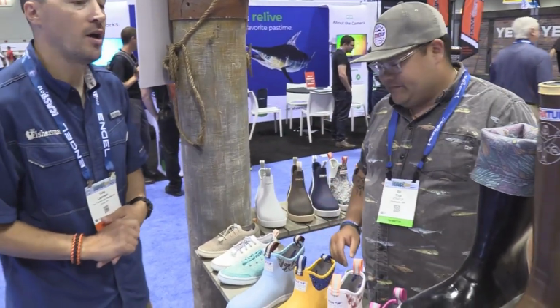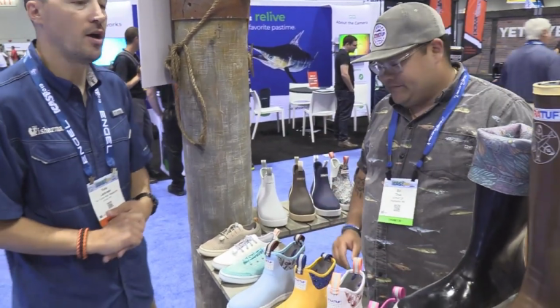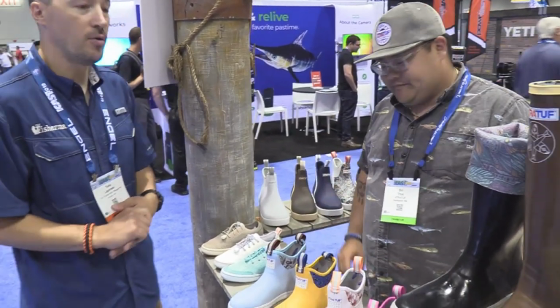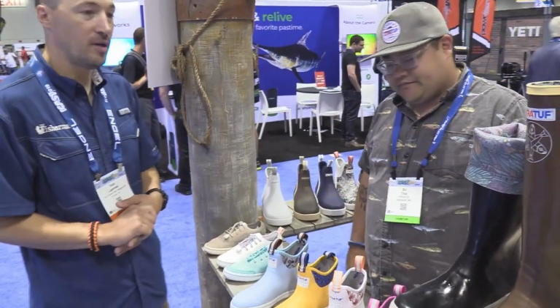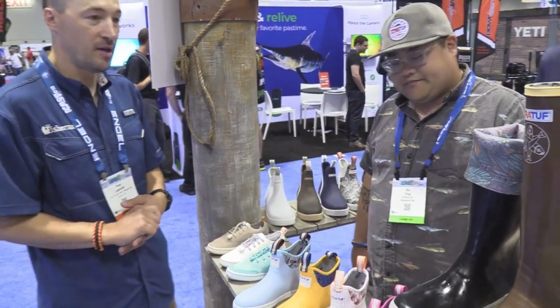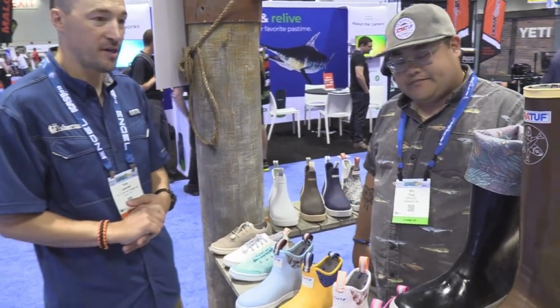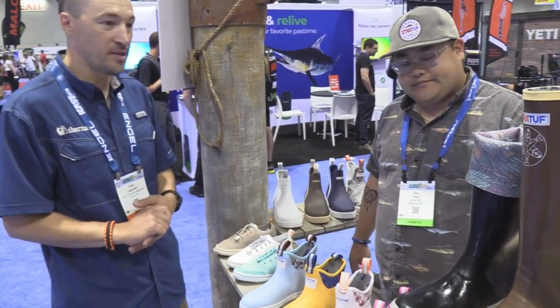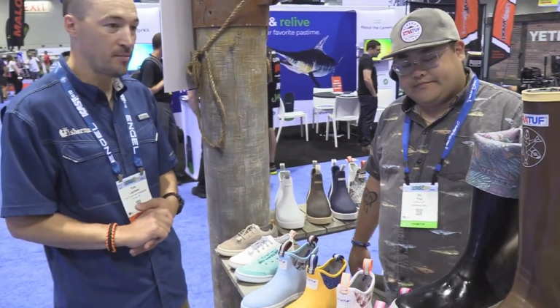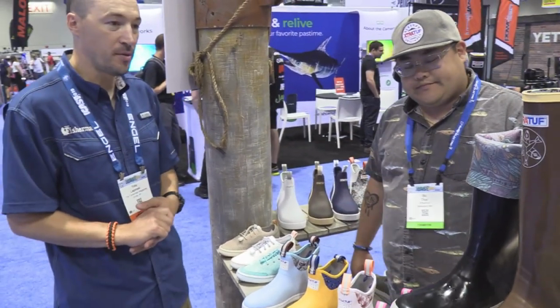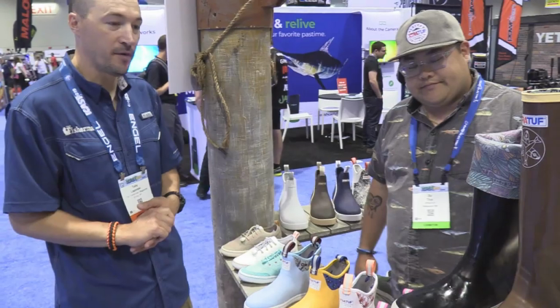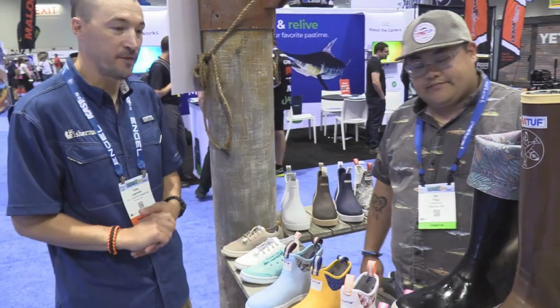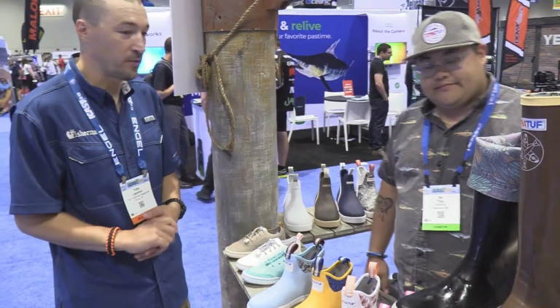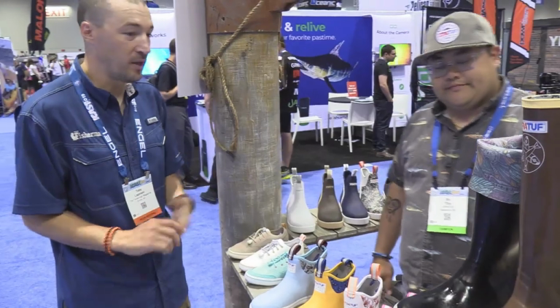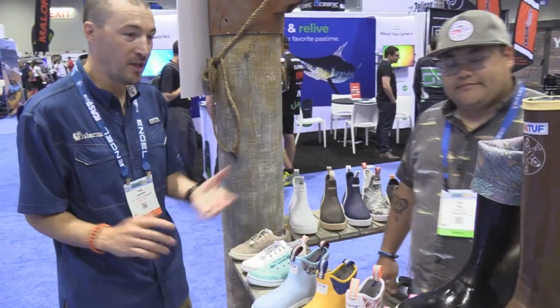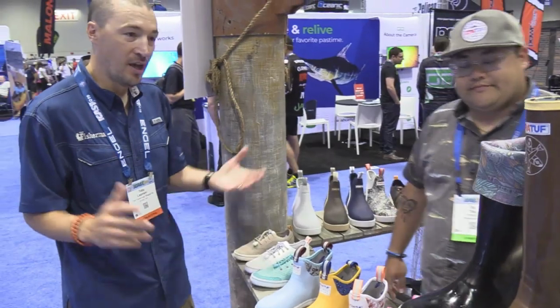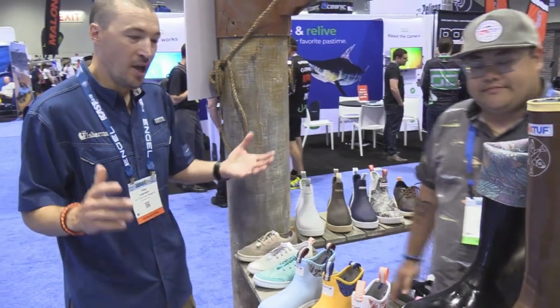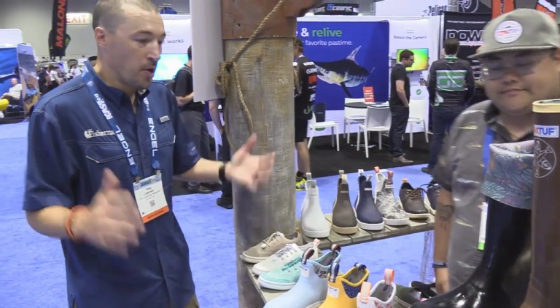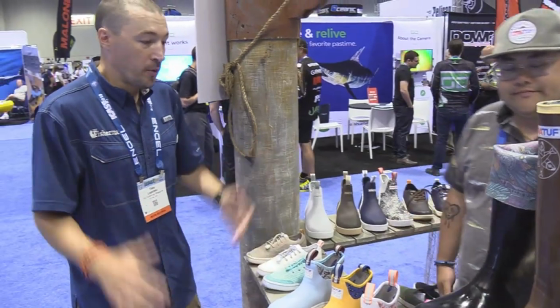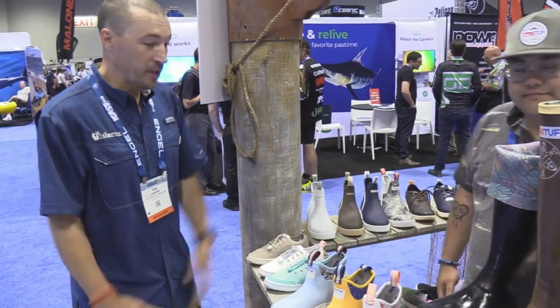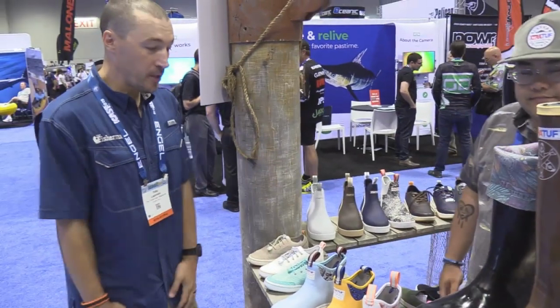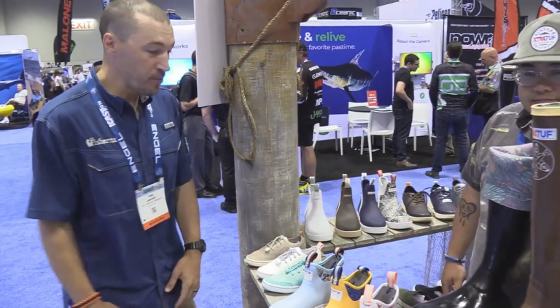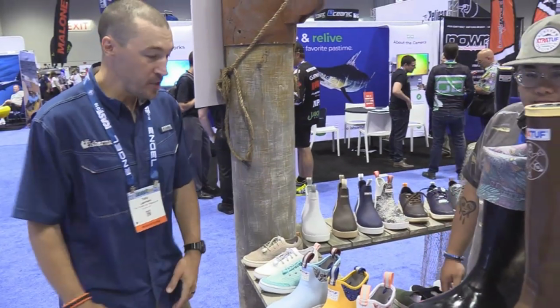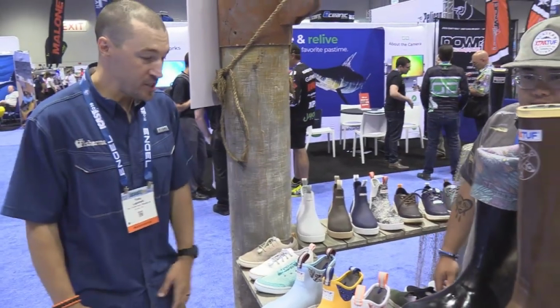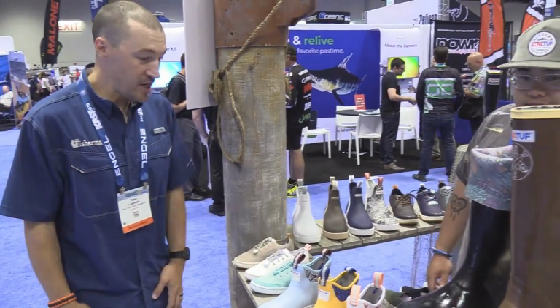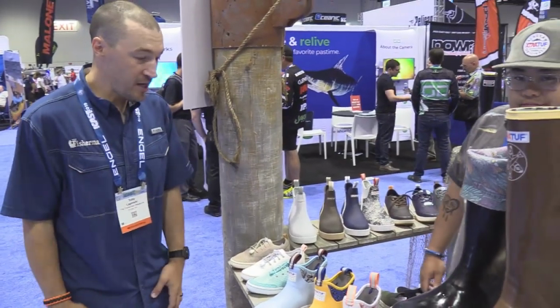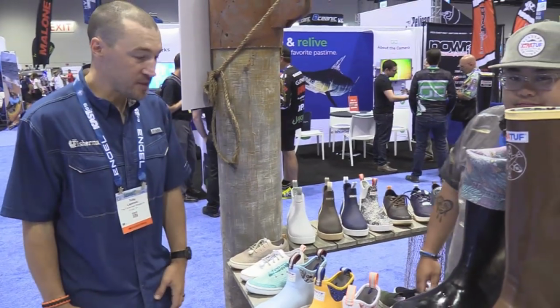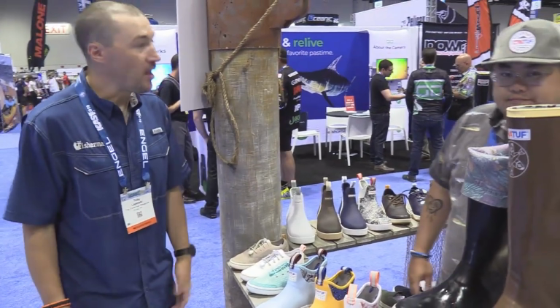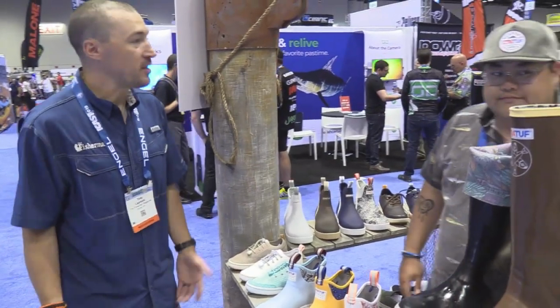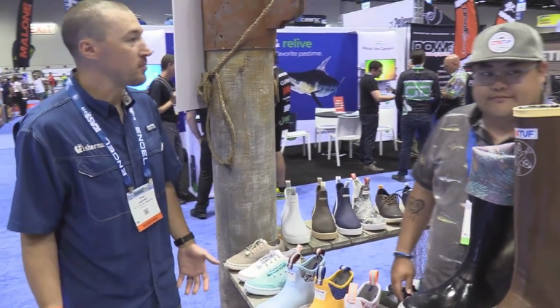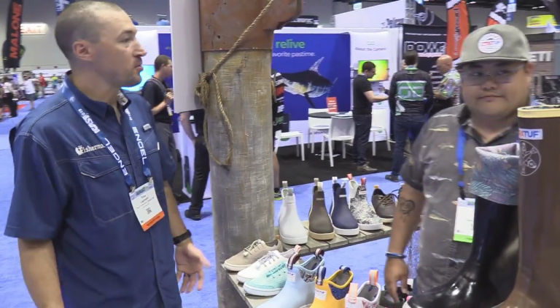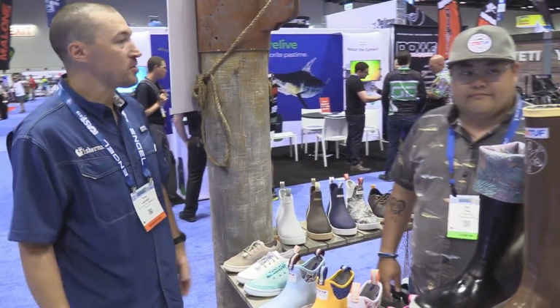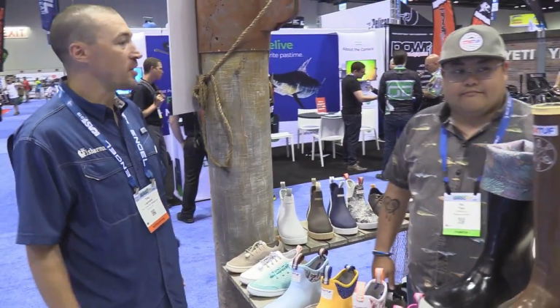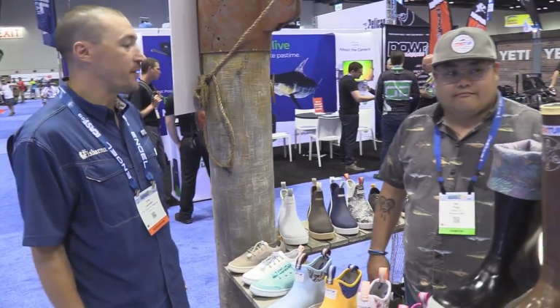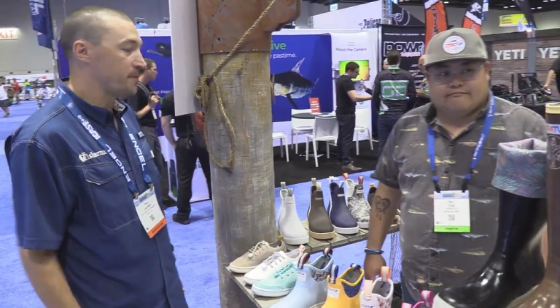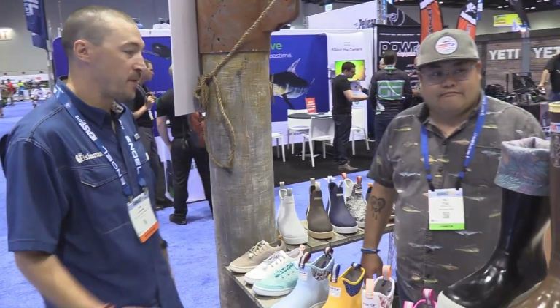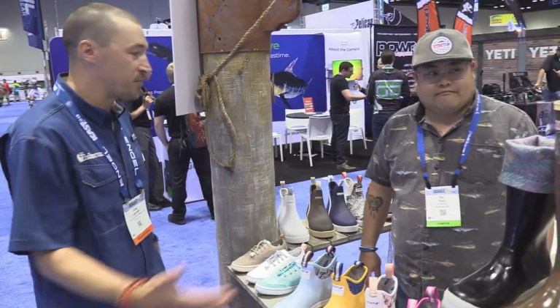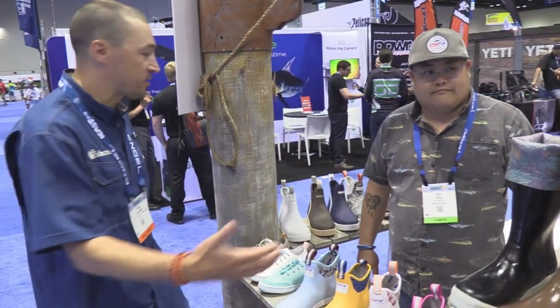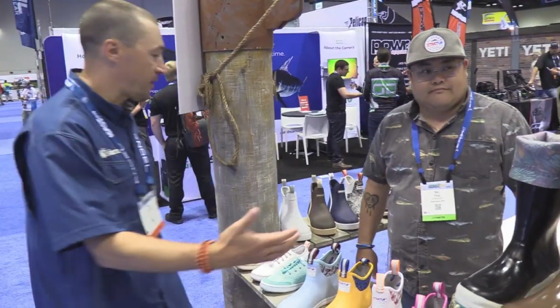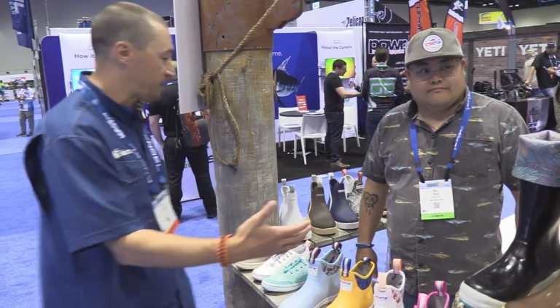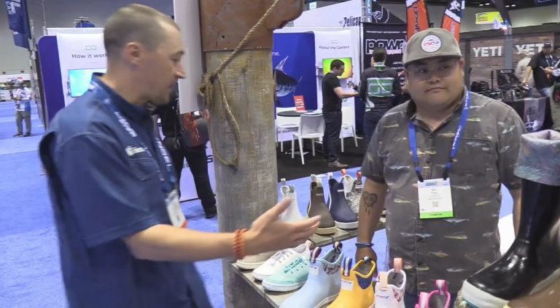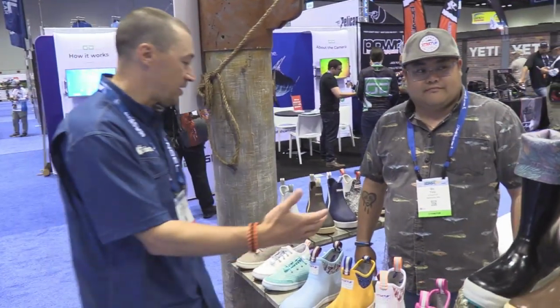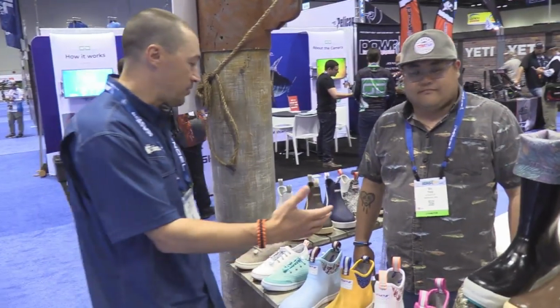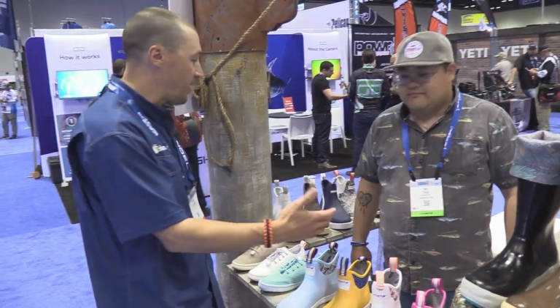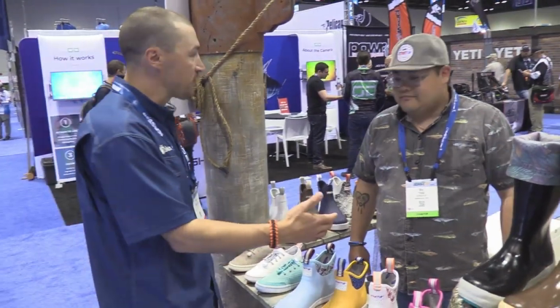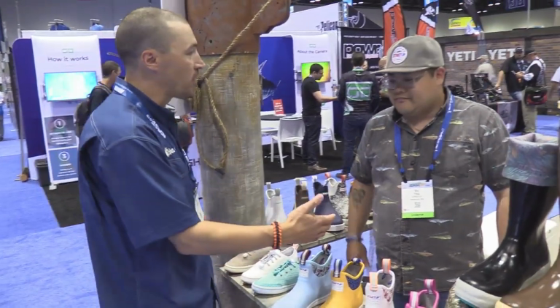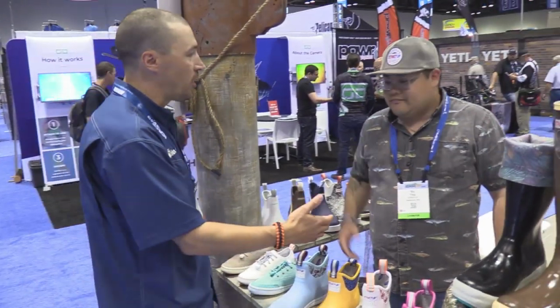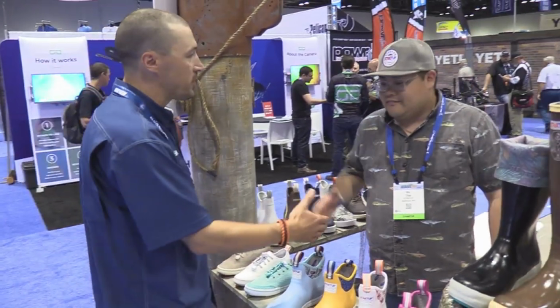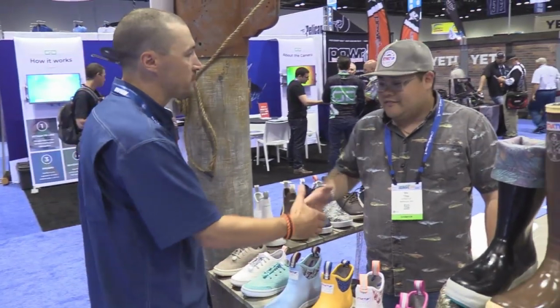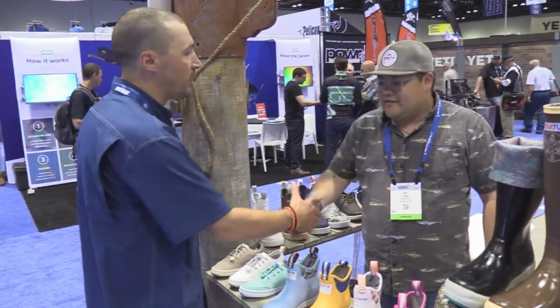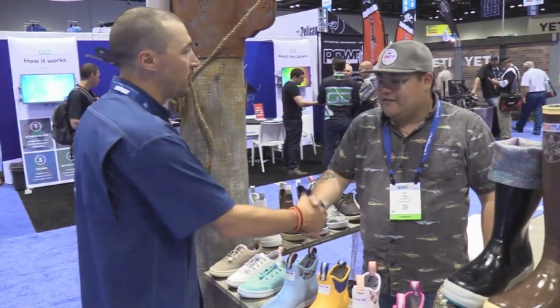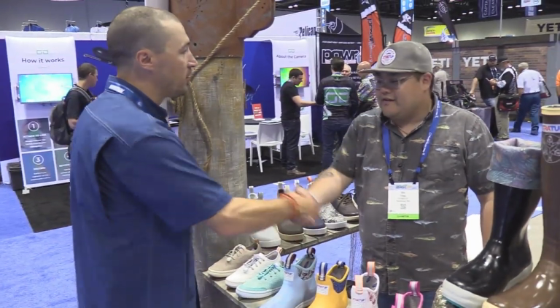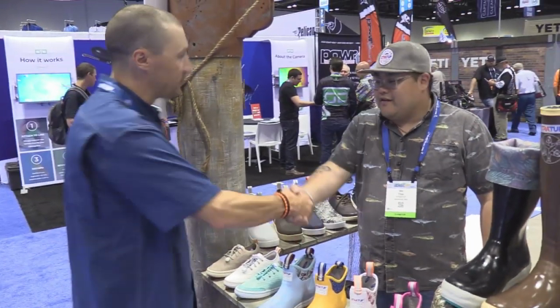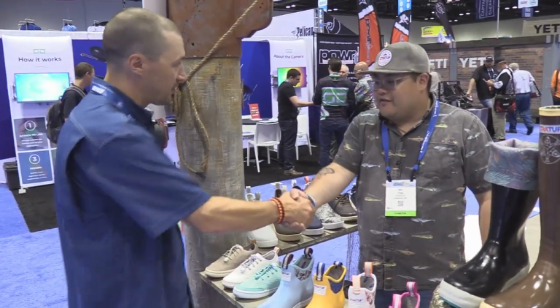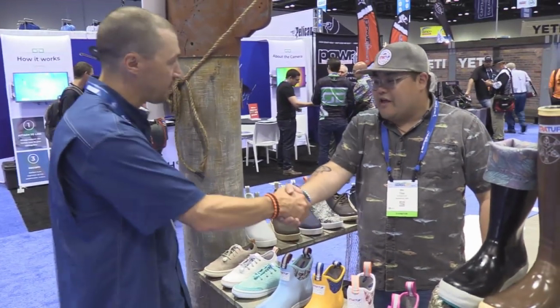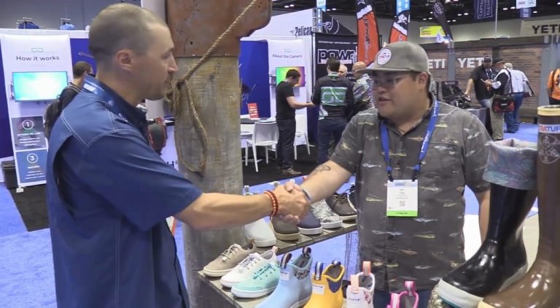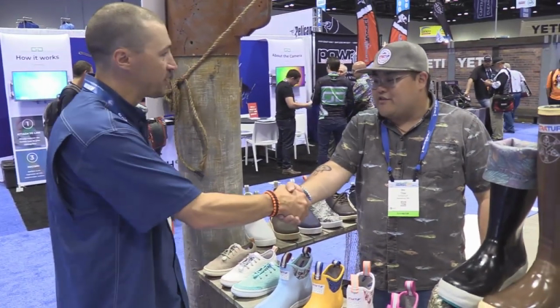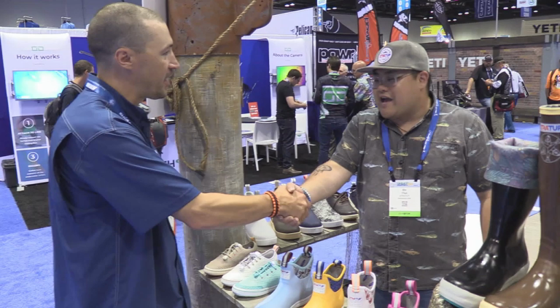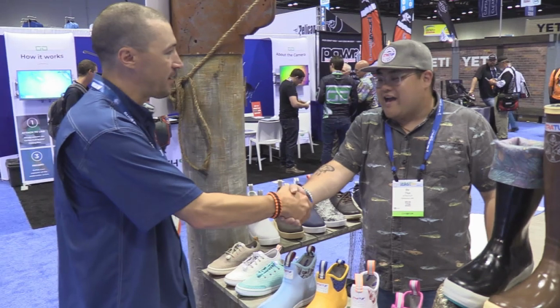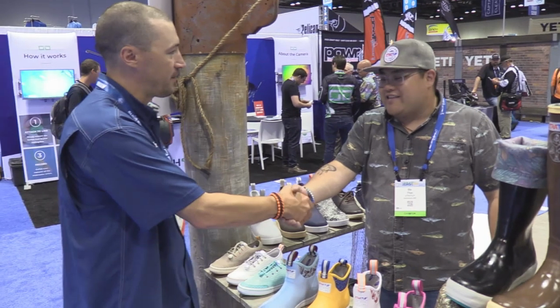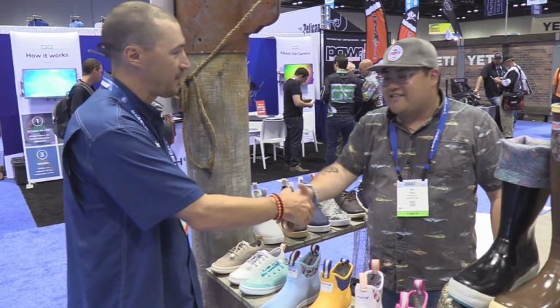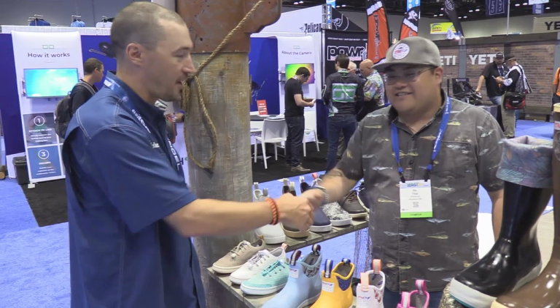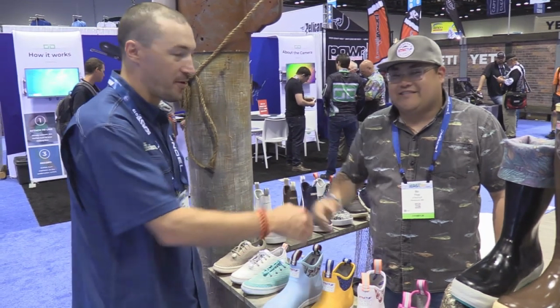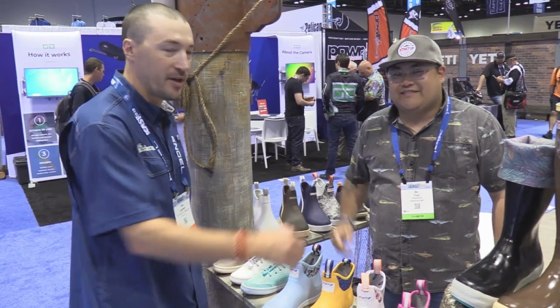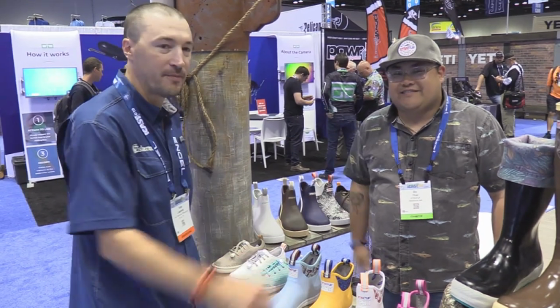Awesome, perfect. Really appreciate it — some awesome new stuff from Extra Tough. Thank you to both of you. Thank you guys.